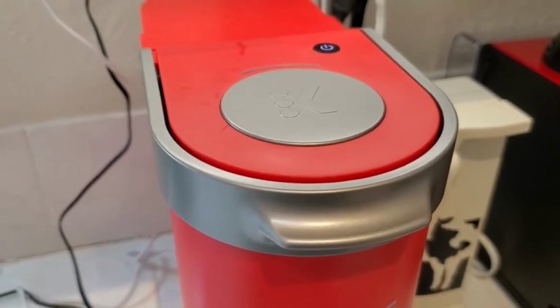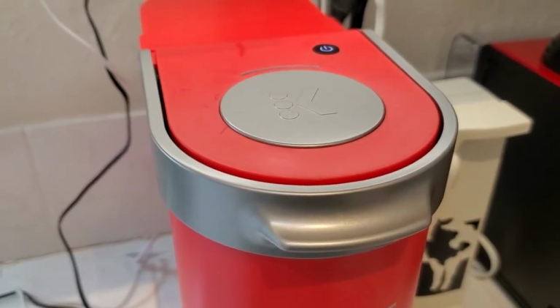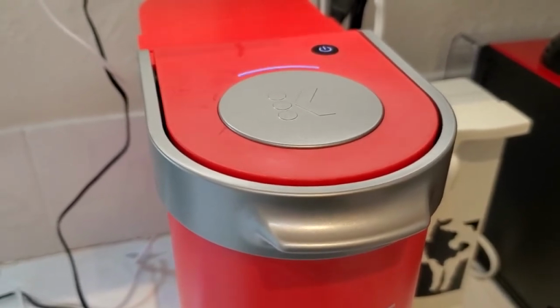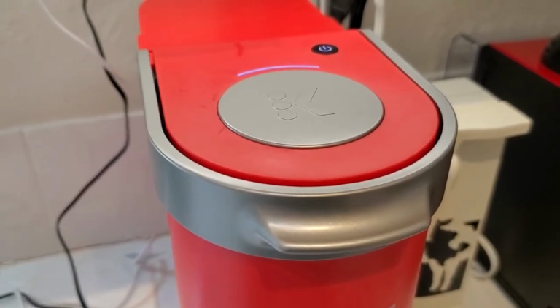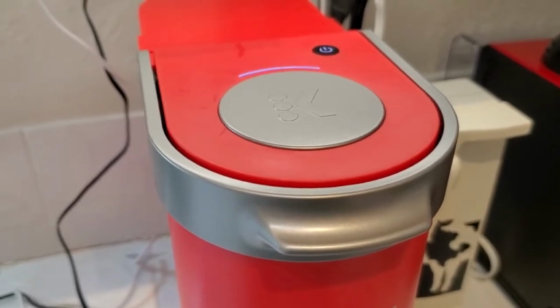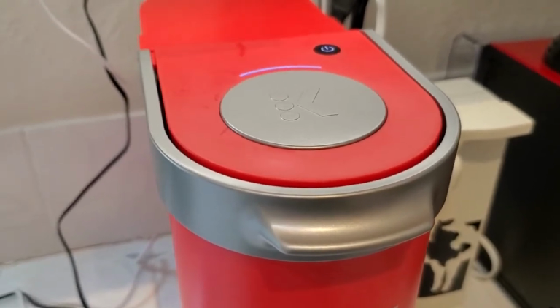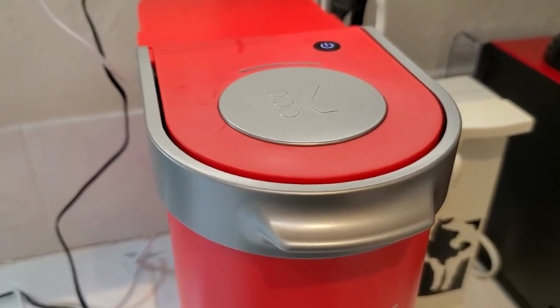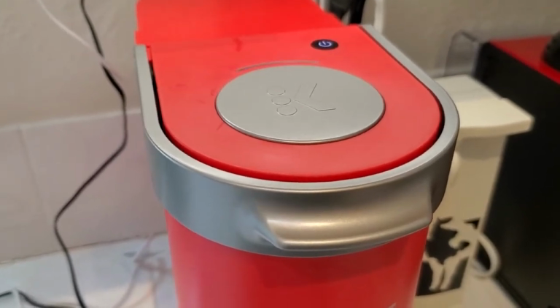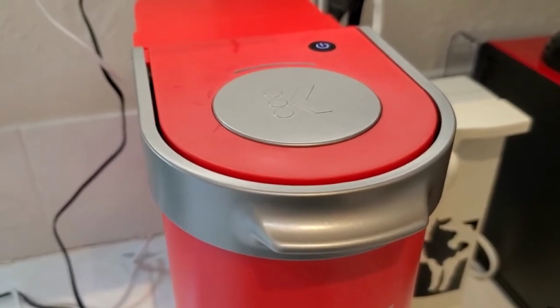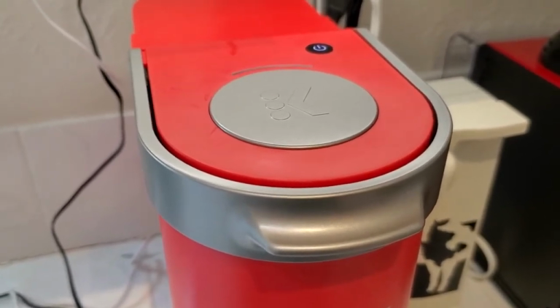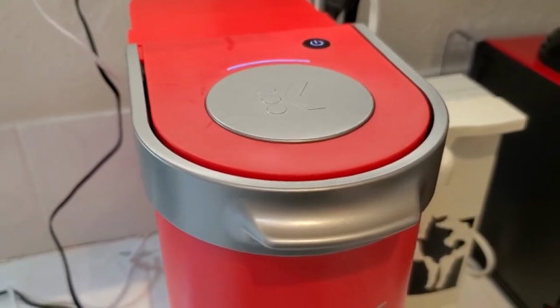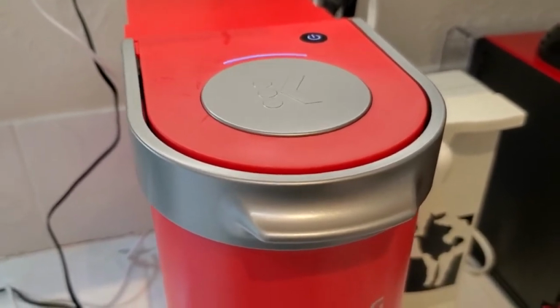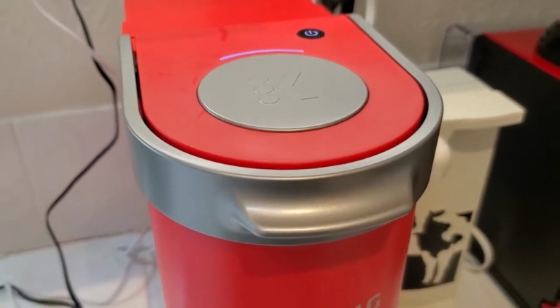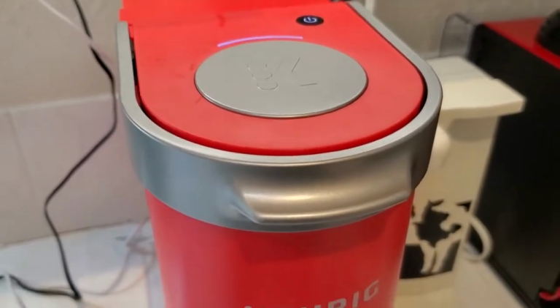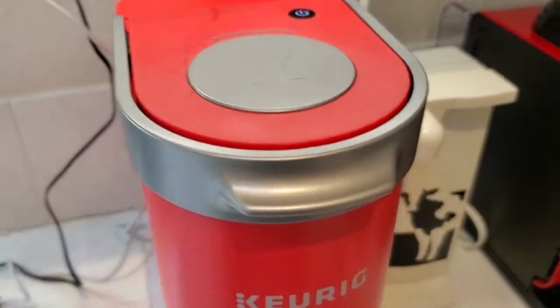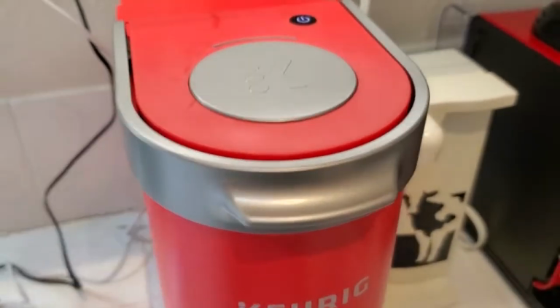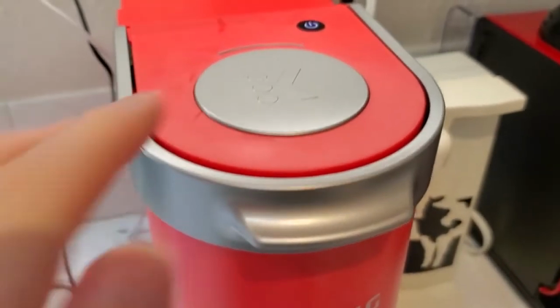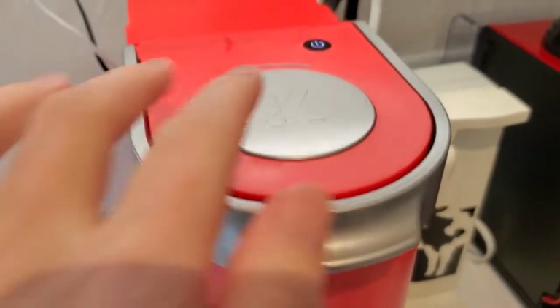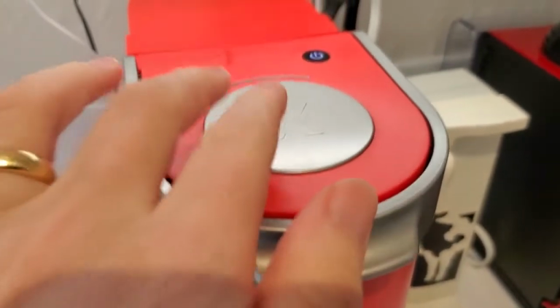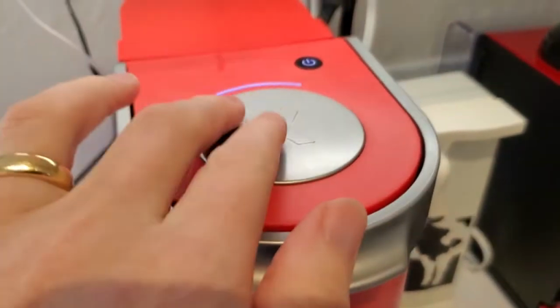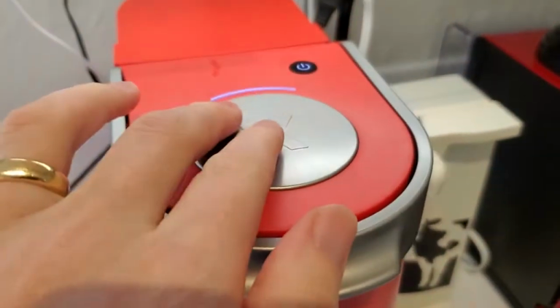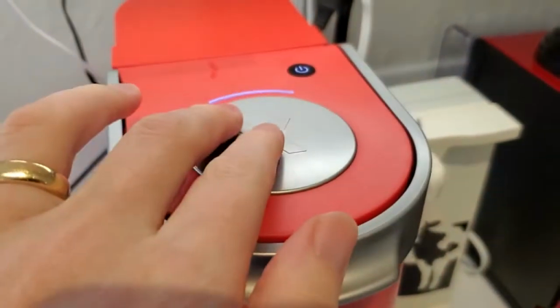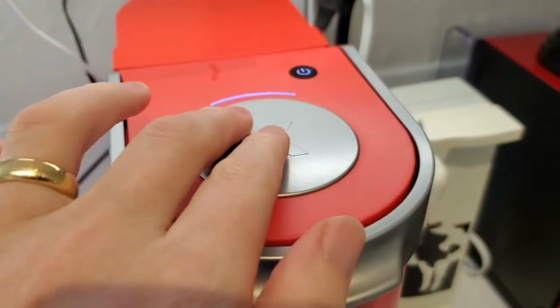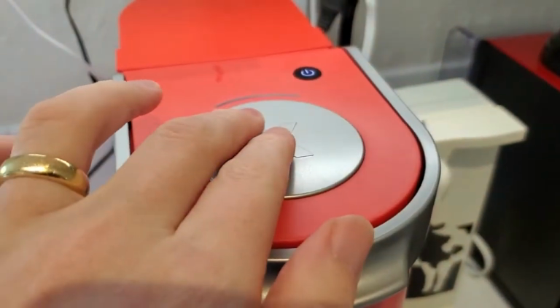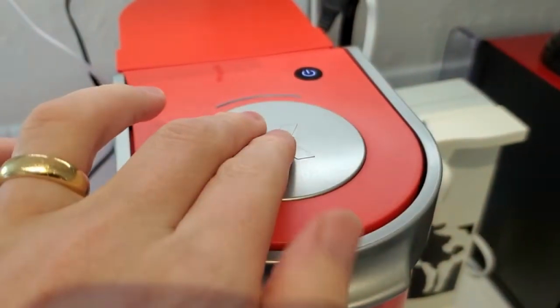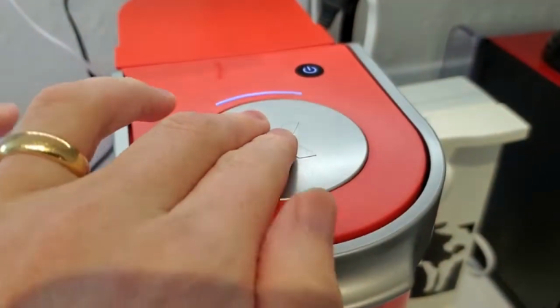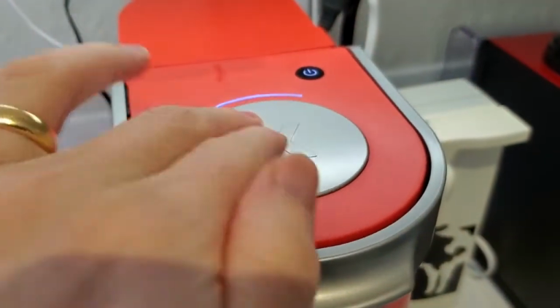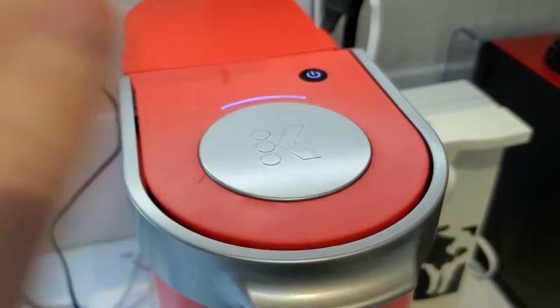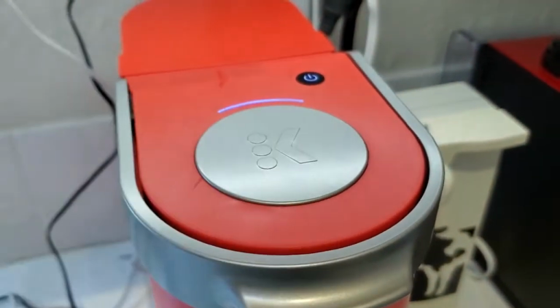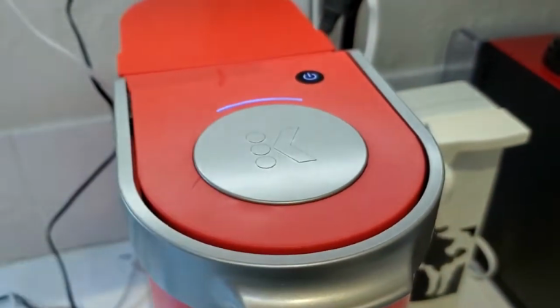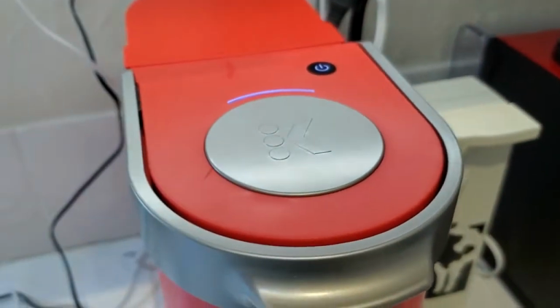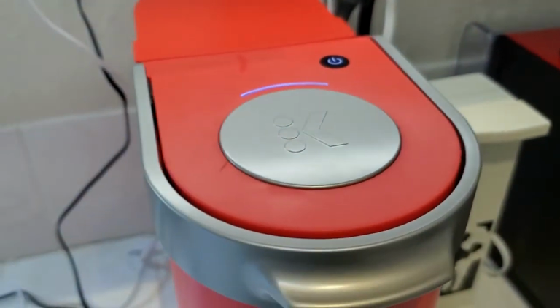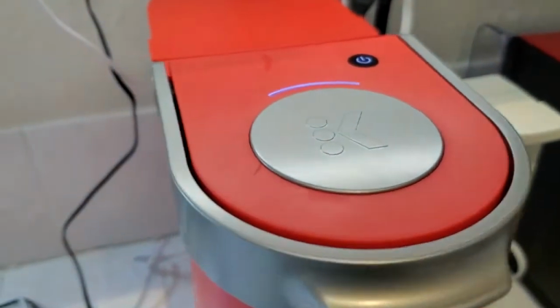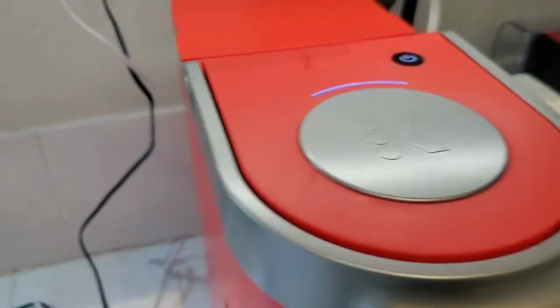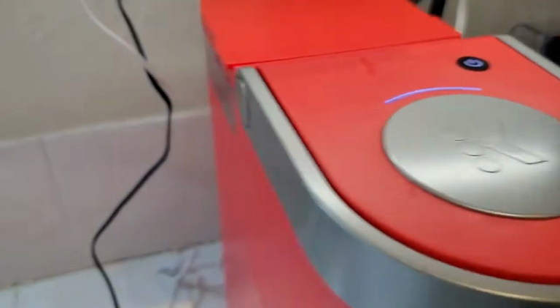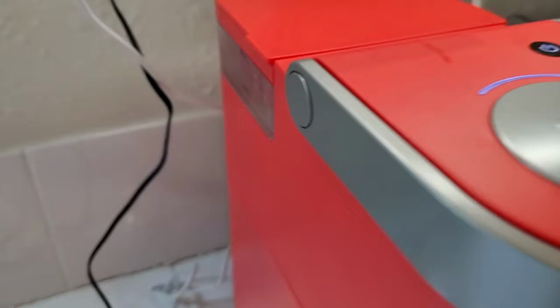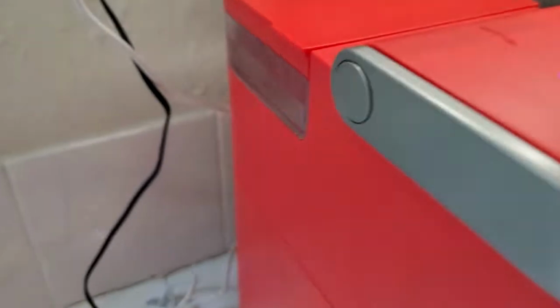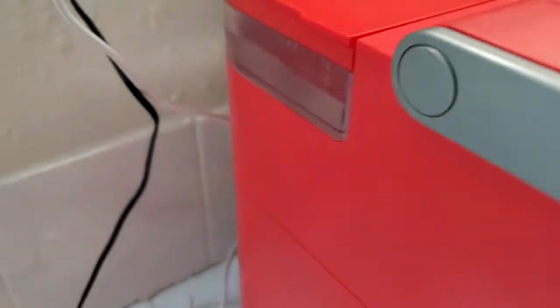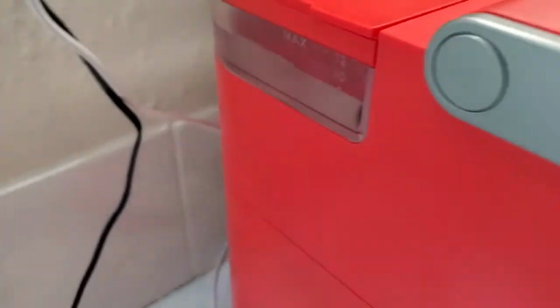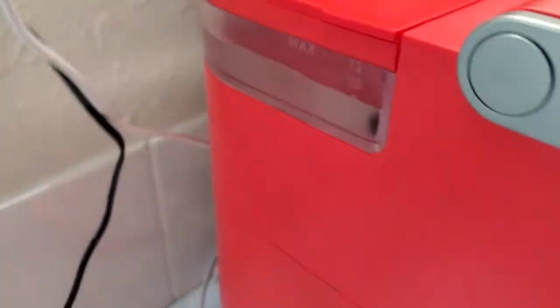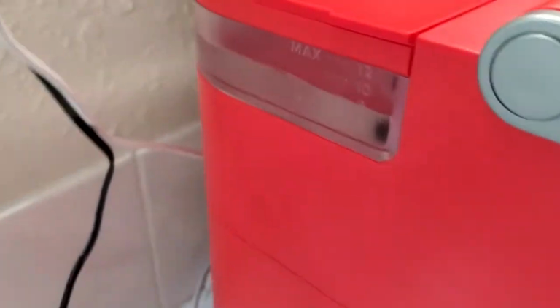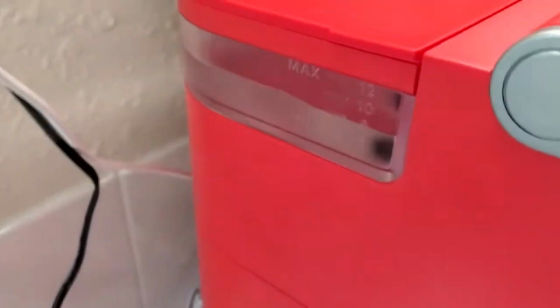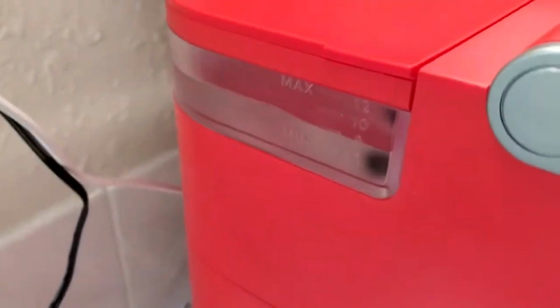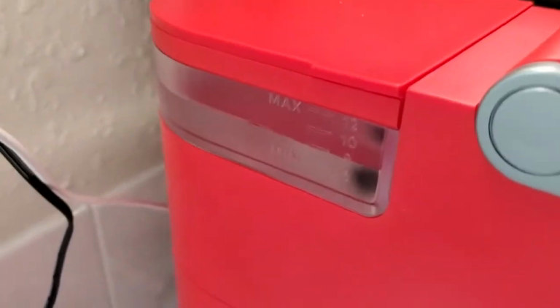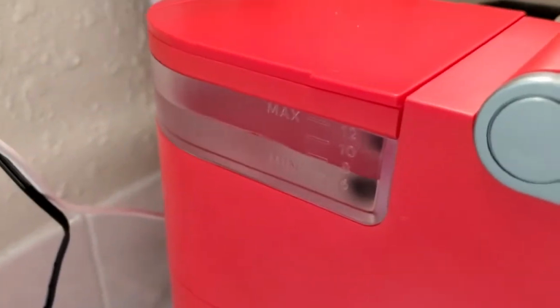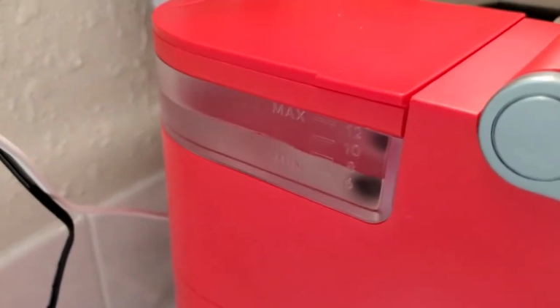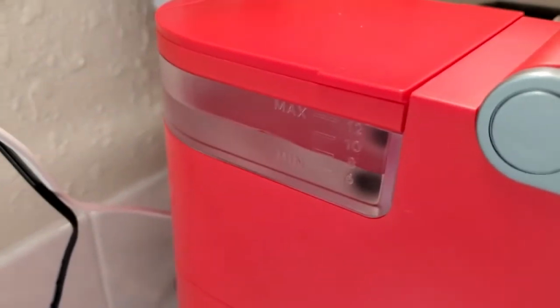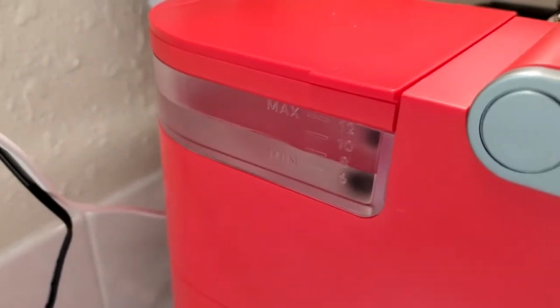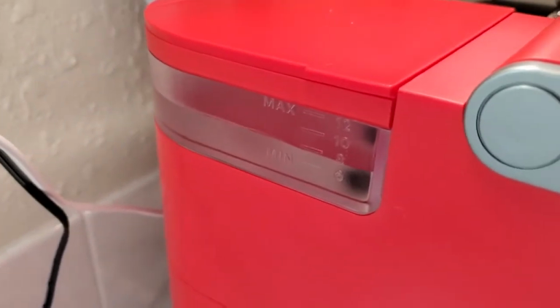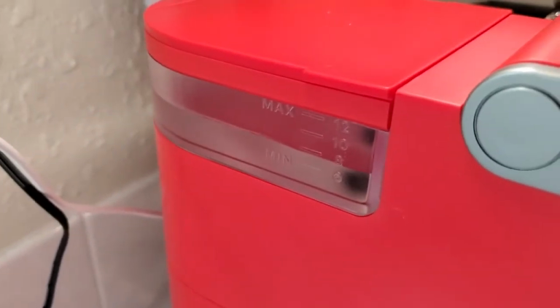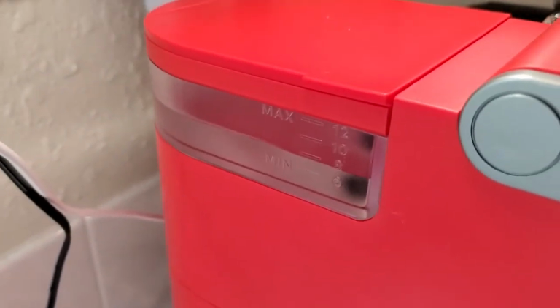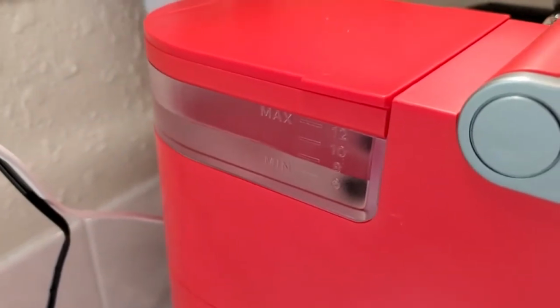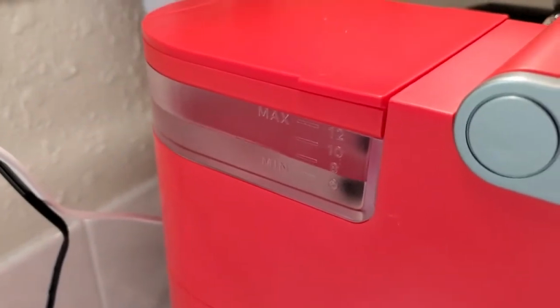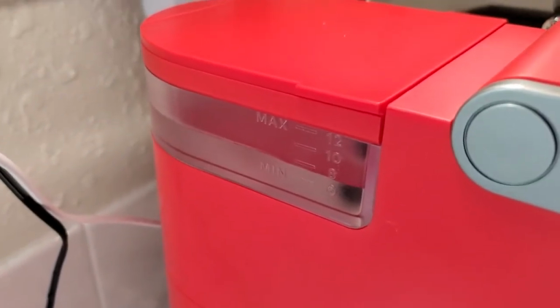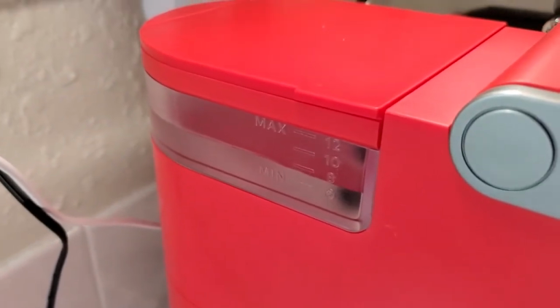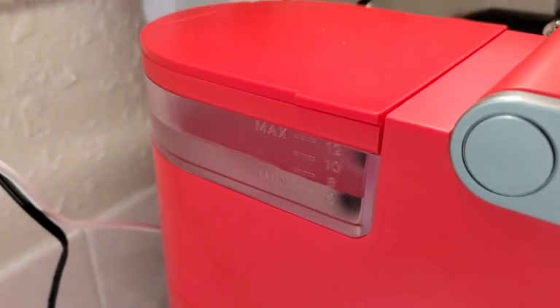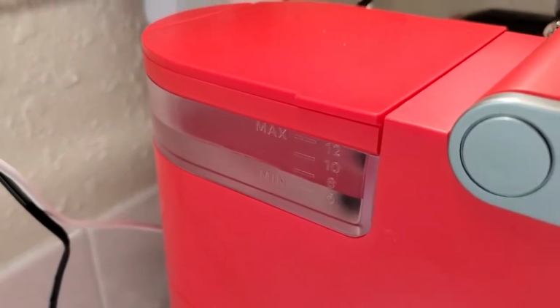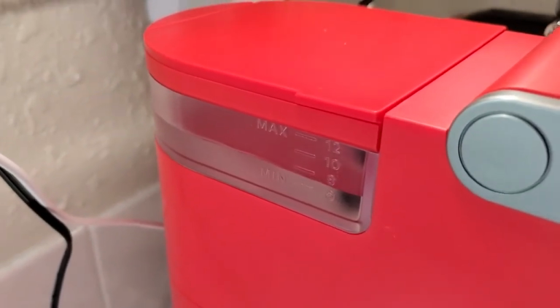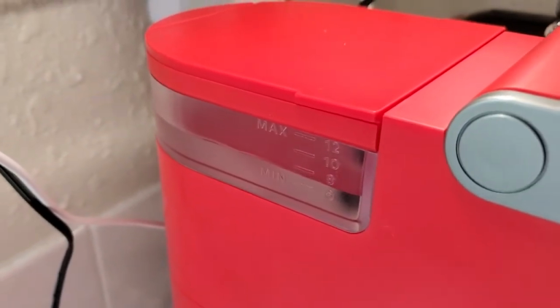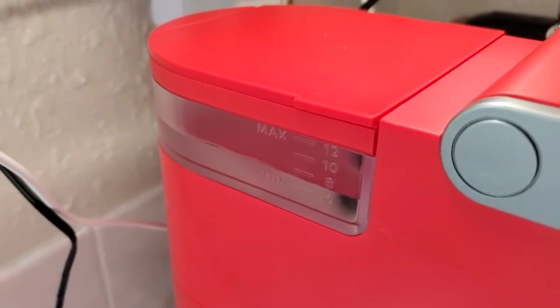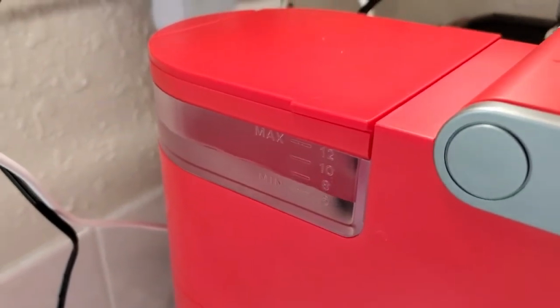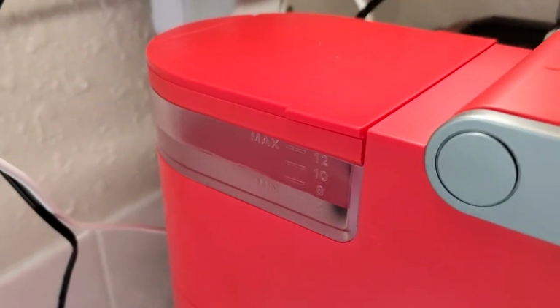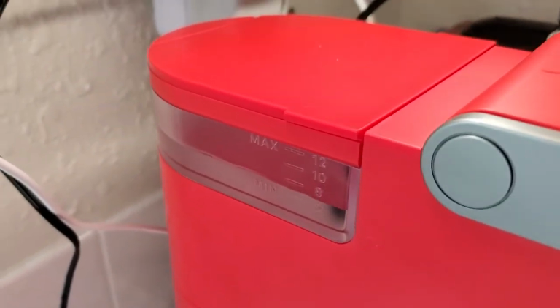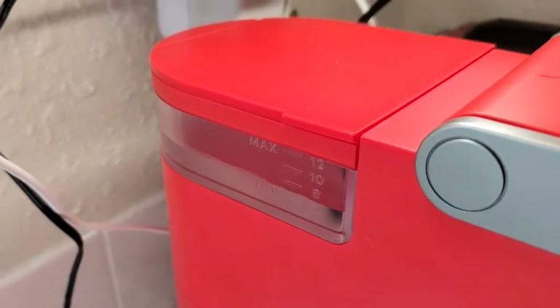It doesn't actually have any way of knowing that you haven't put a K-Cup in. So I'm going to go ahead and press the button. It's going to pull in that water and do its thing in about two minutes.